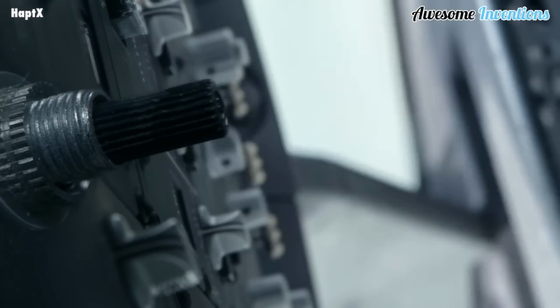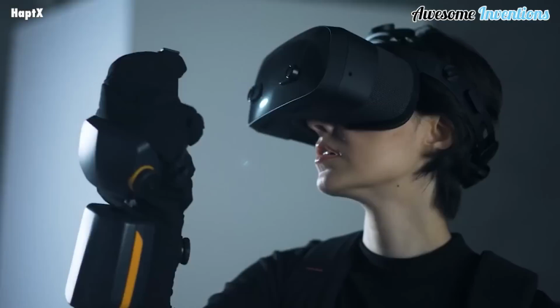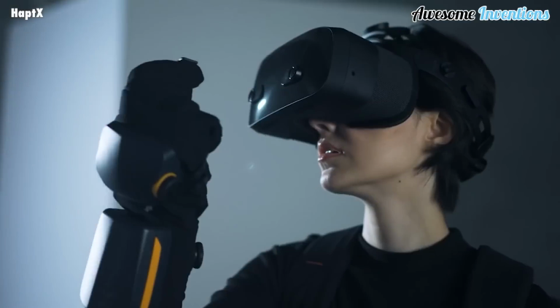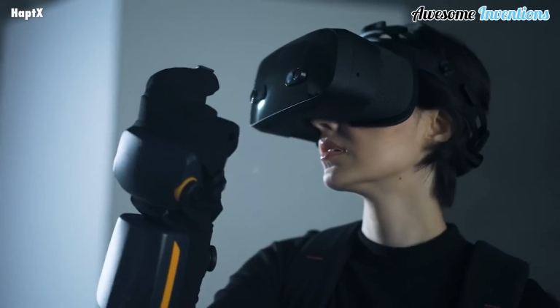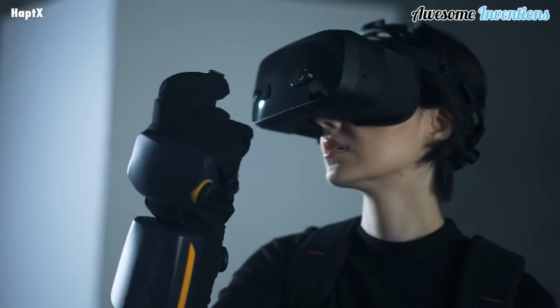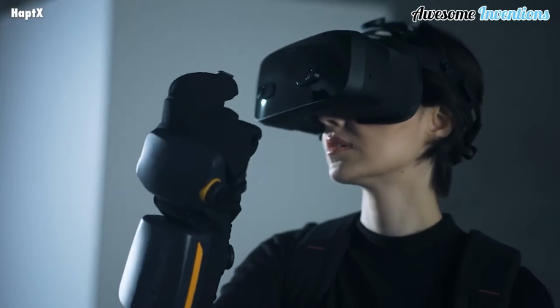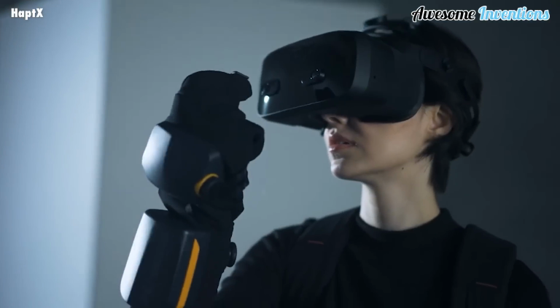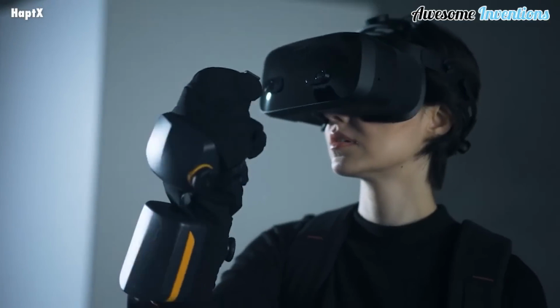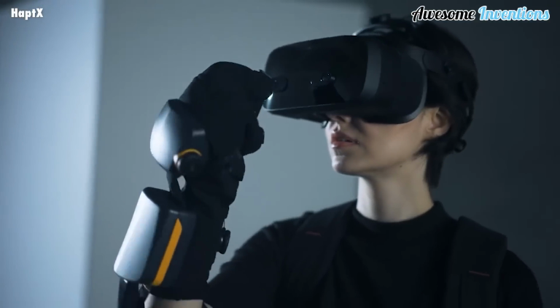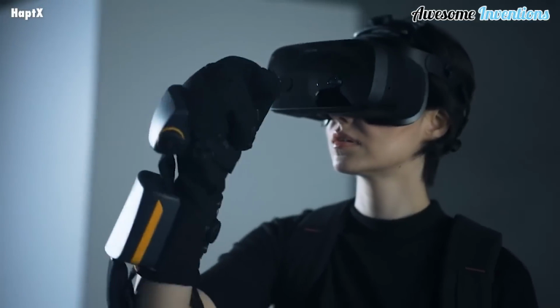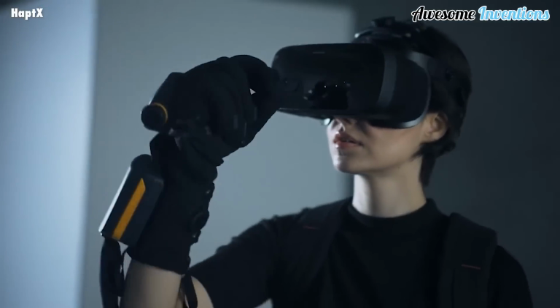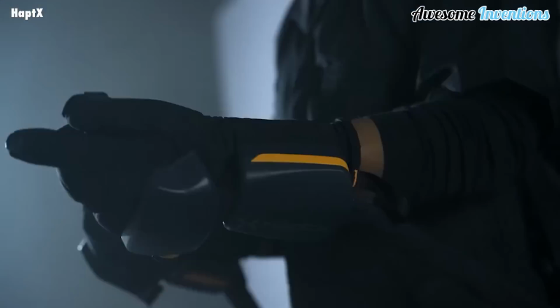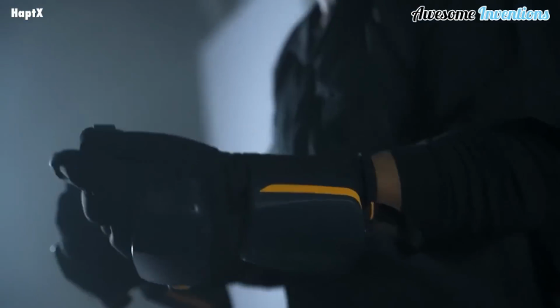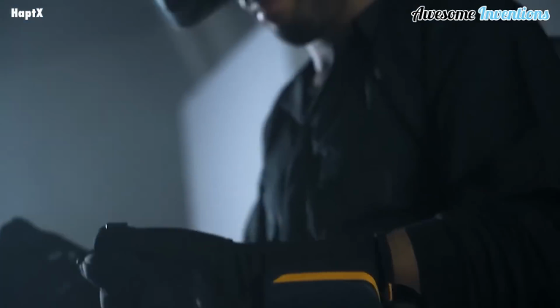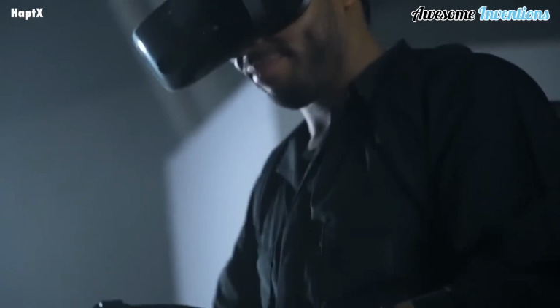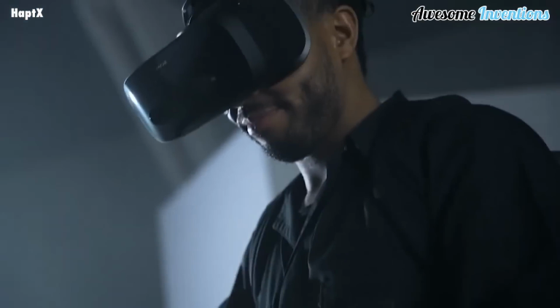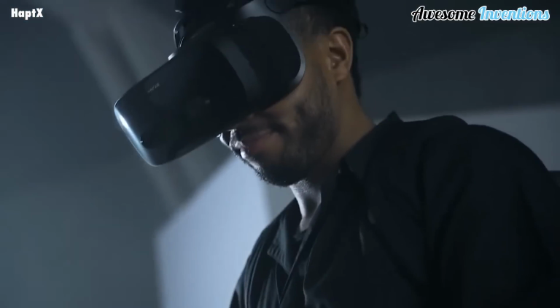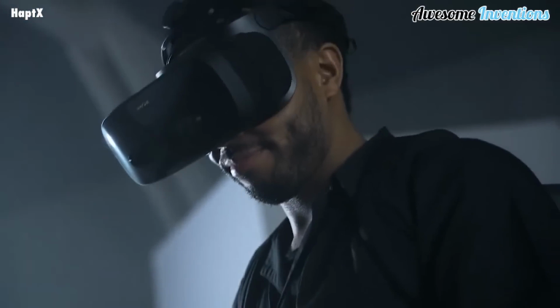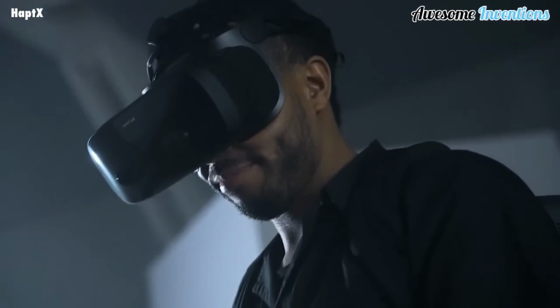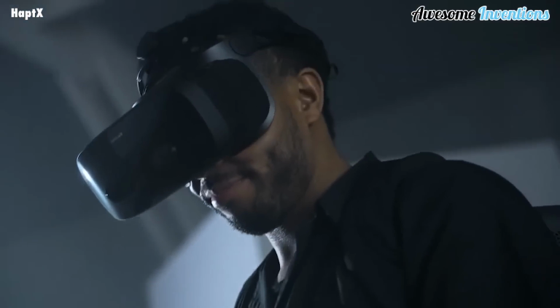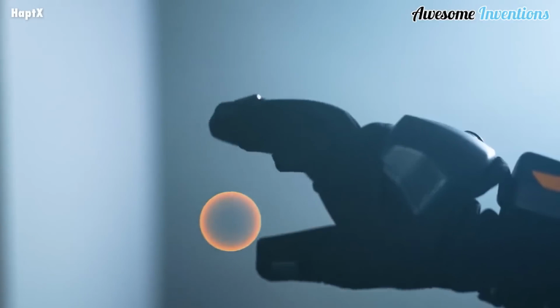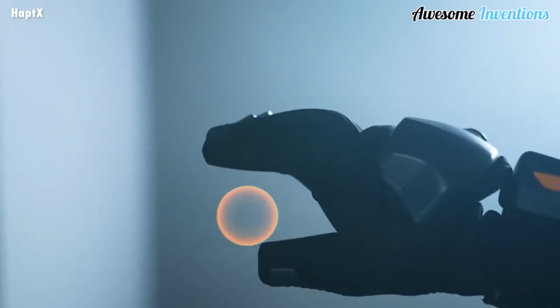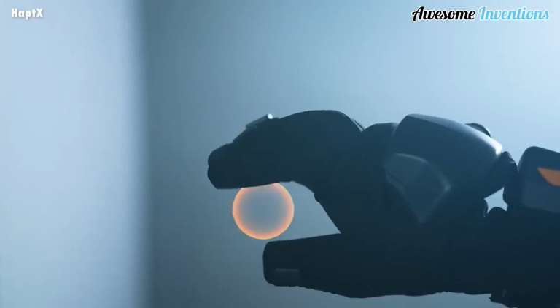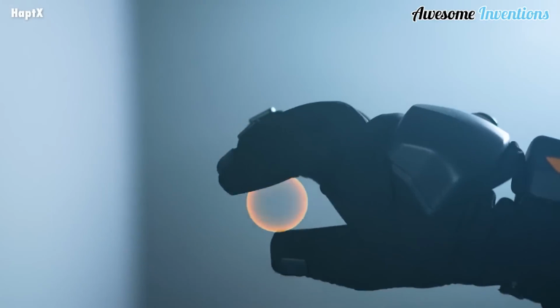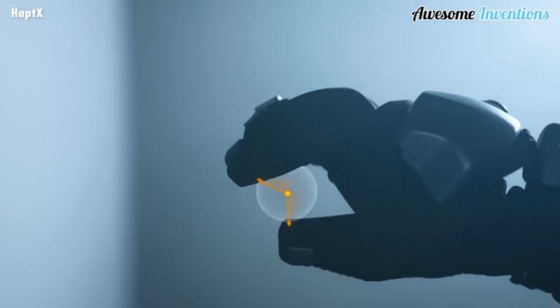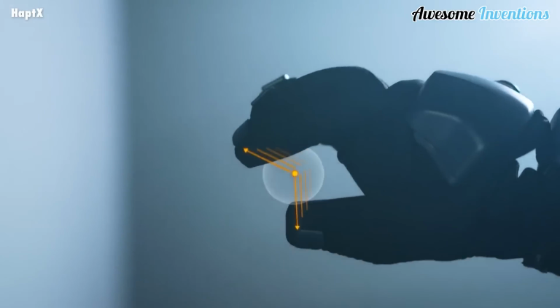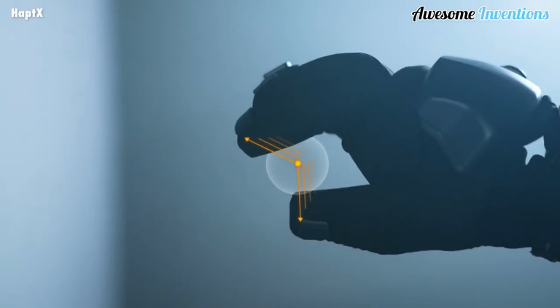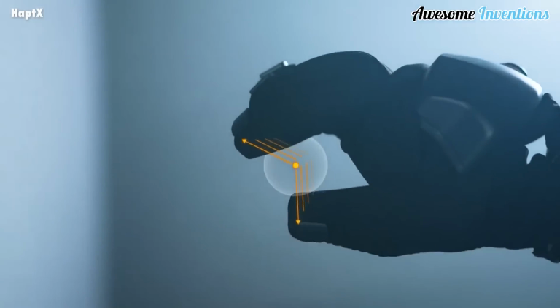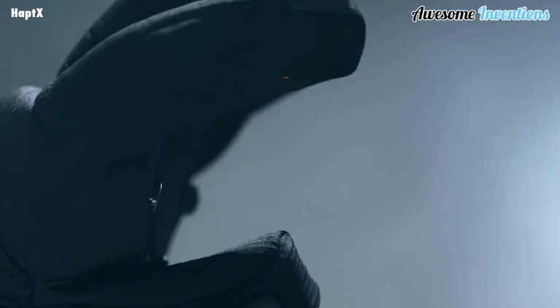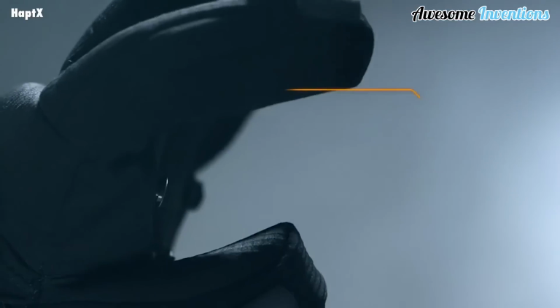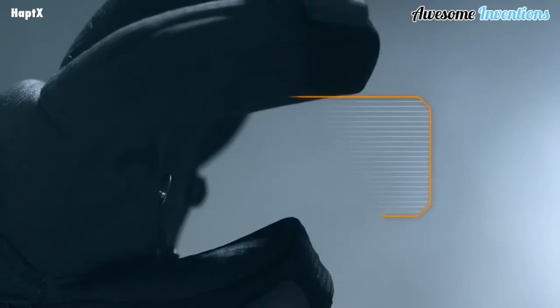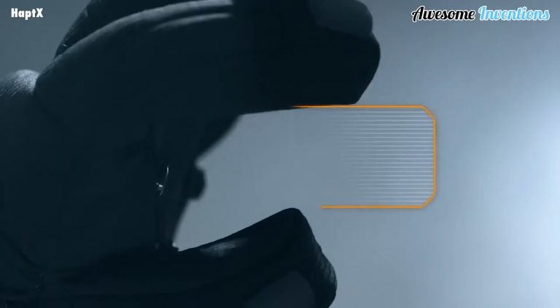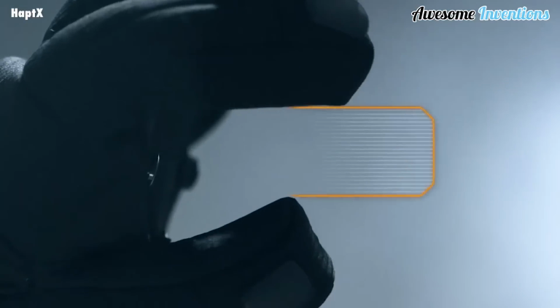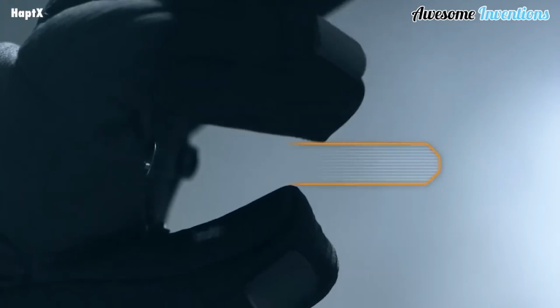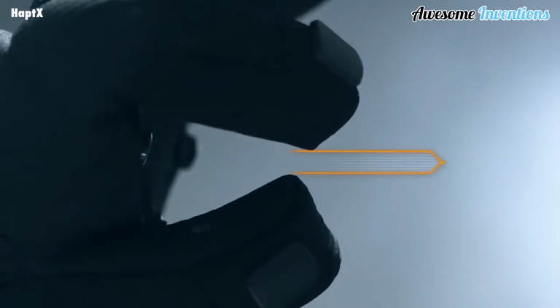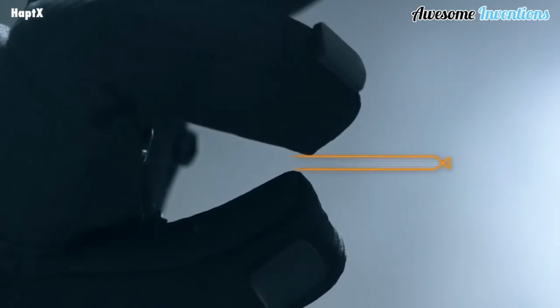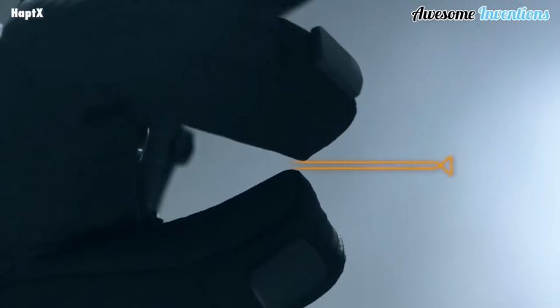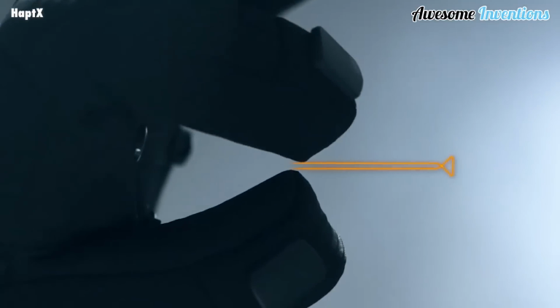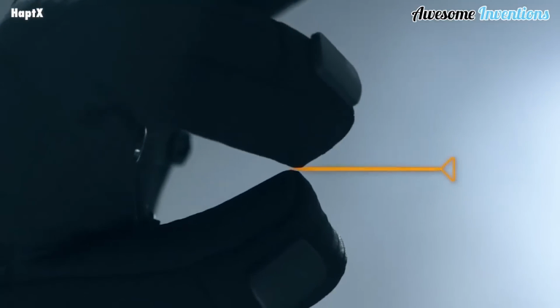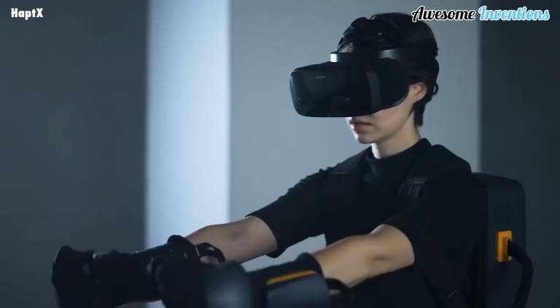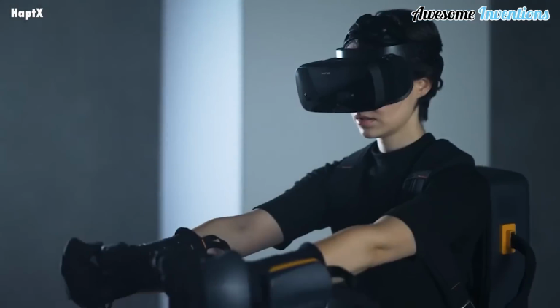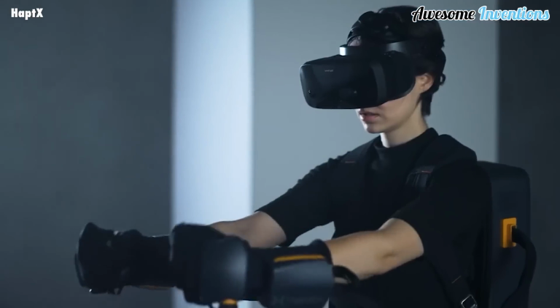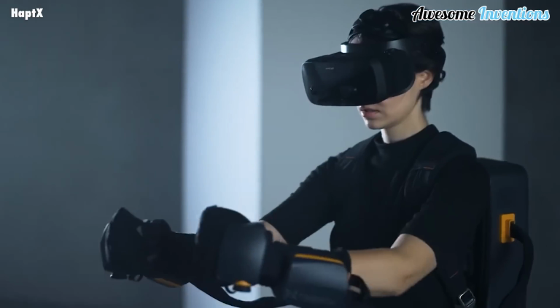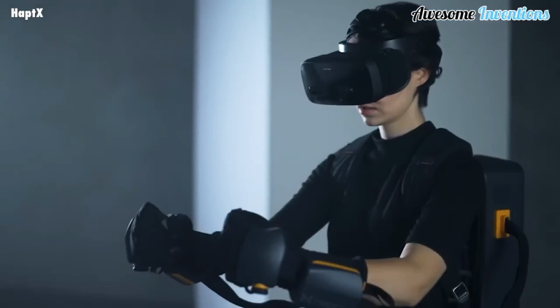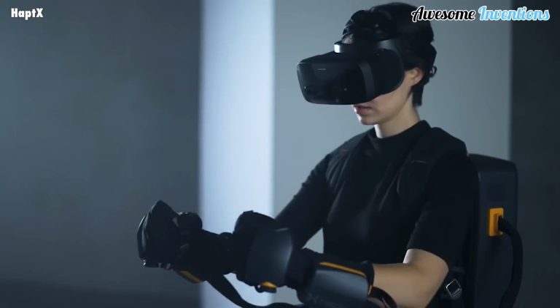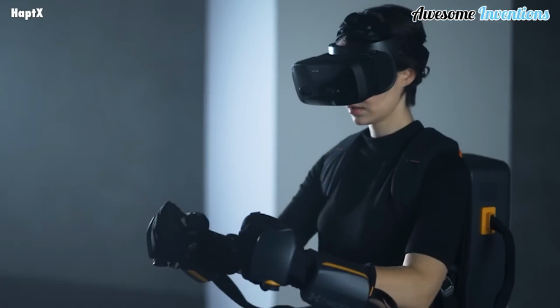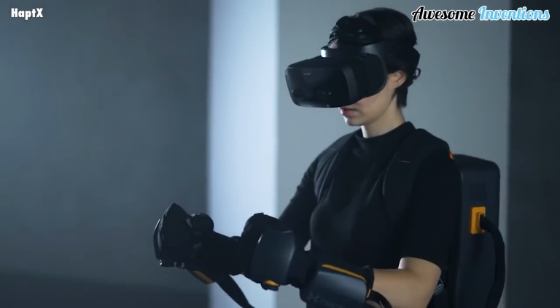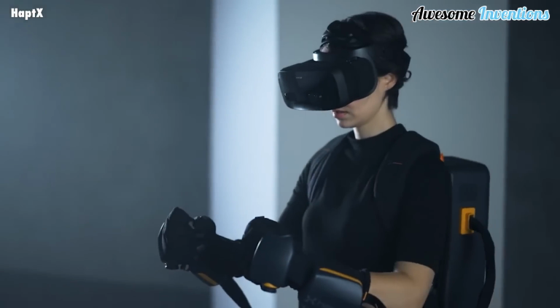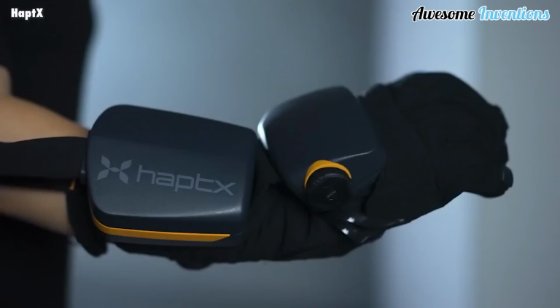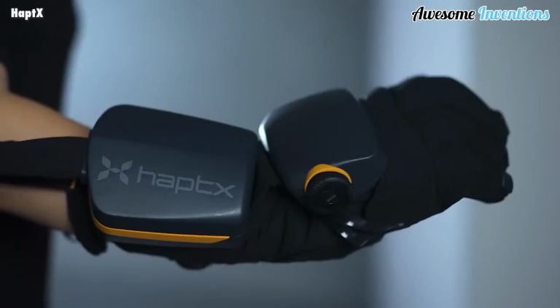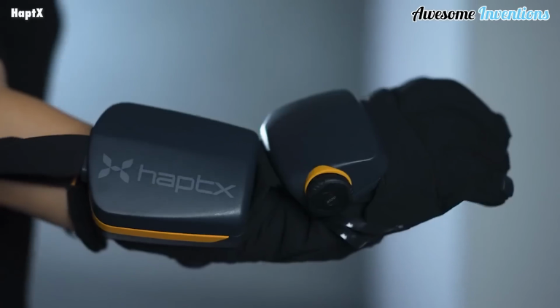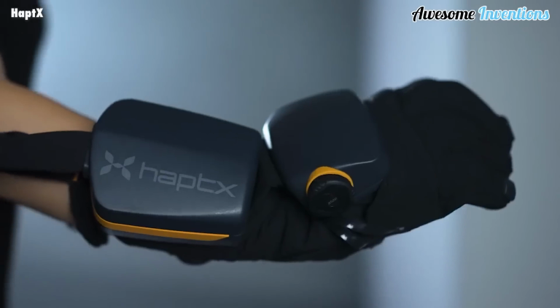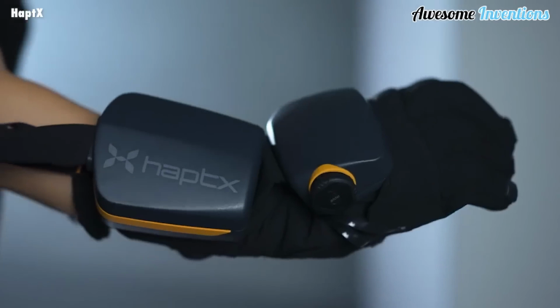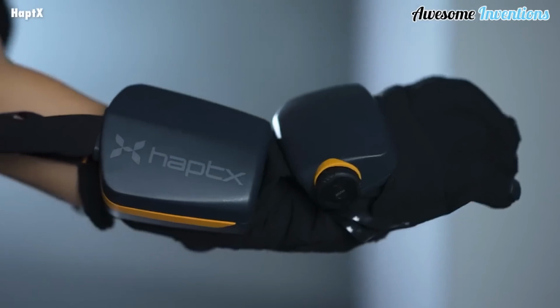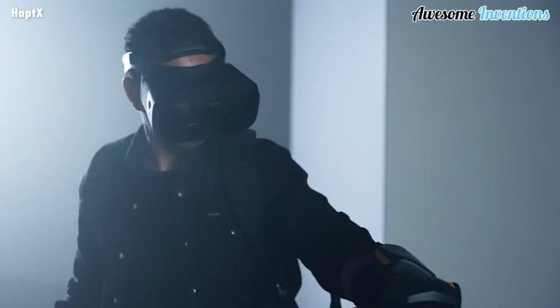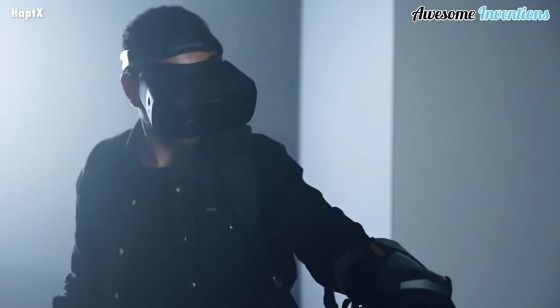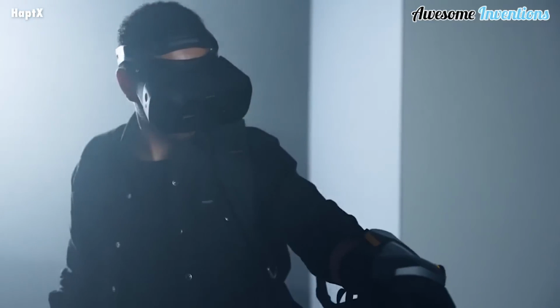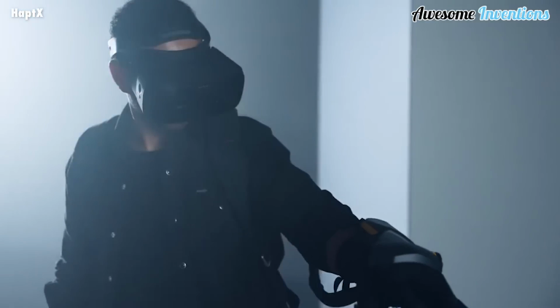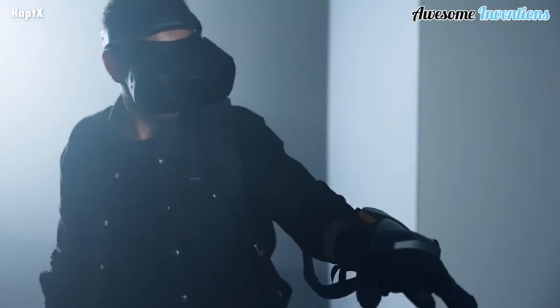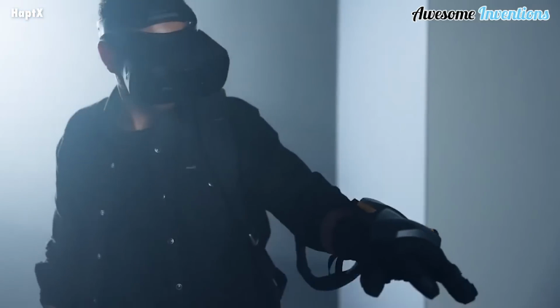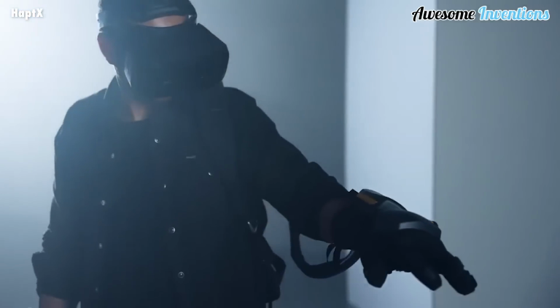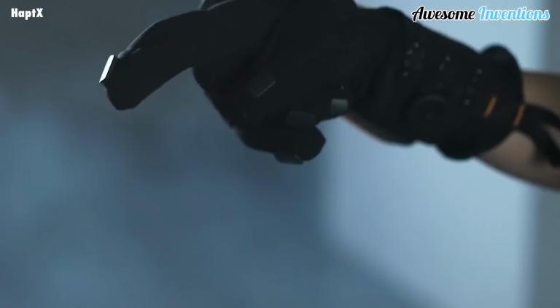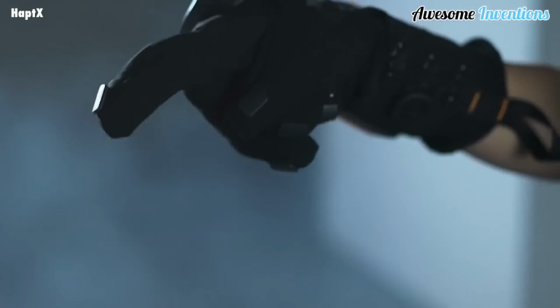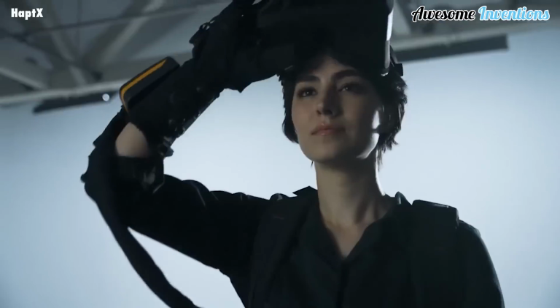The gloves come with integrated tendon systems that can apply up to 40 pounds of resistive force per hand, so you can feel the size and shape of virtual objects. Who knows what the possibilities could be with this technology?